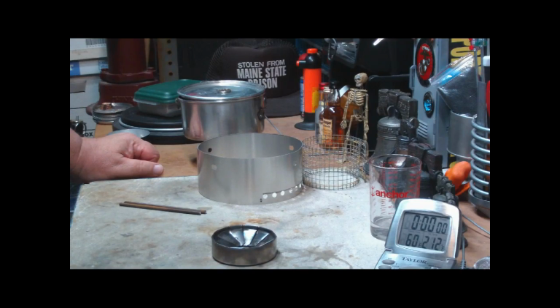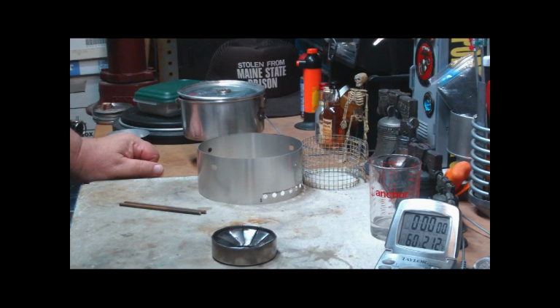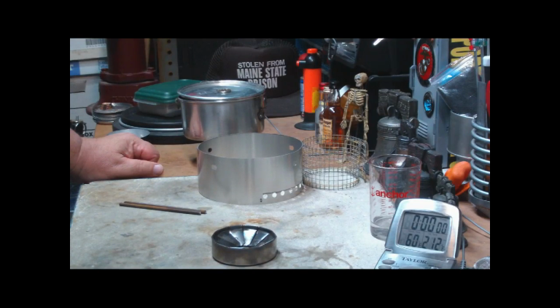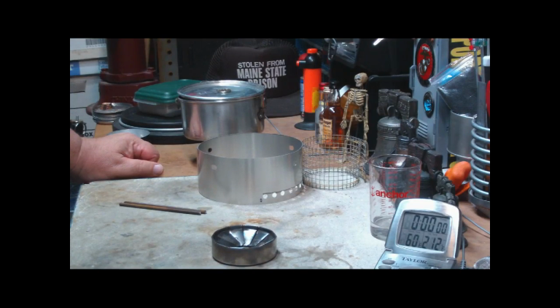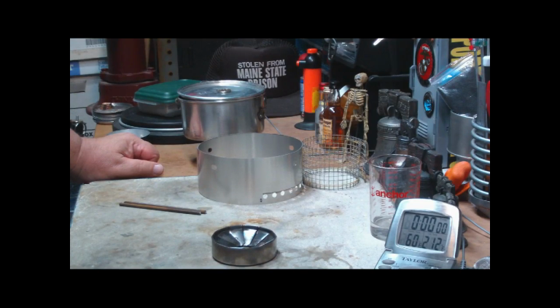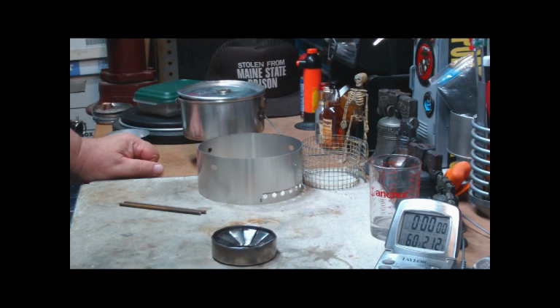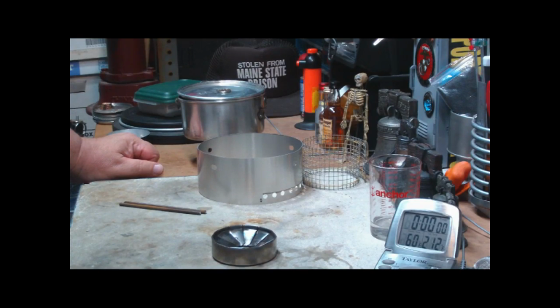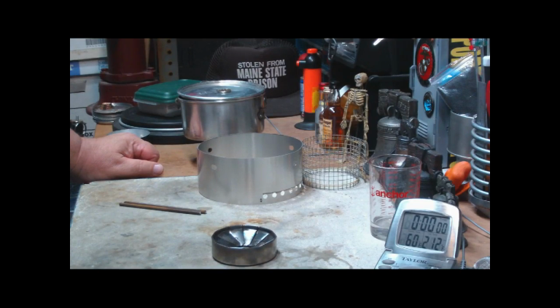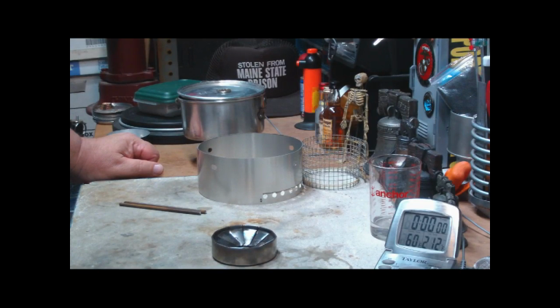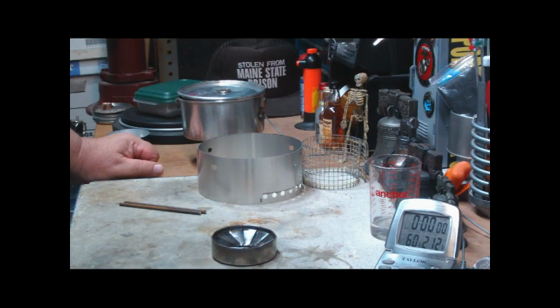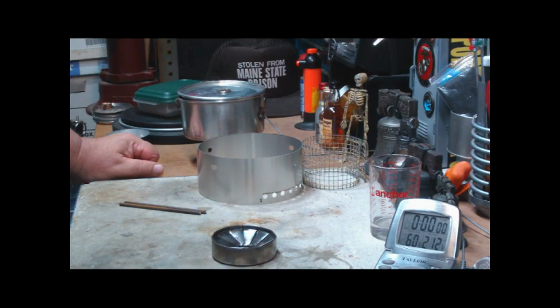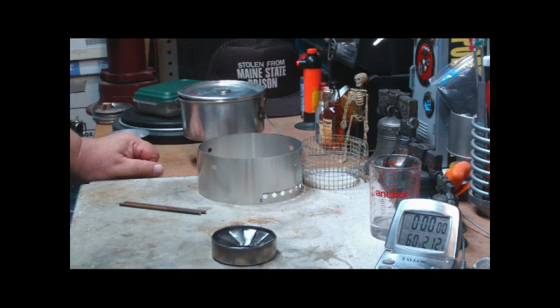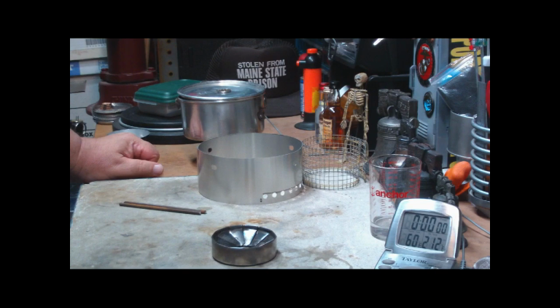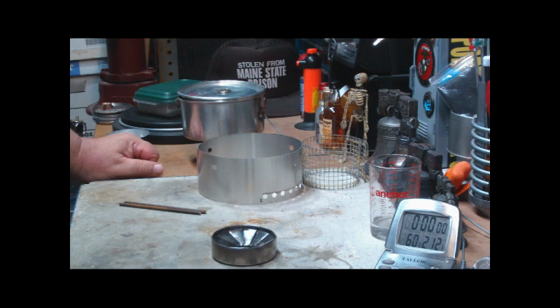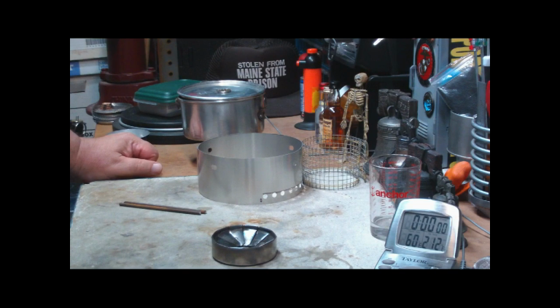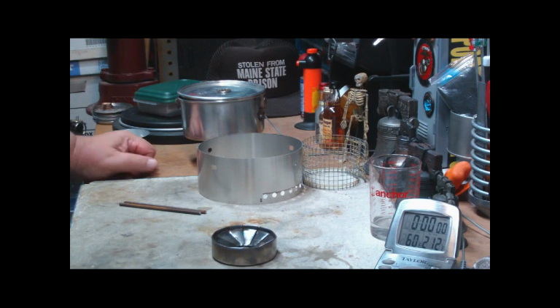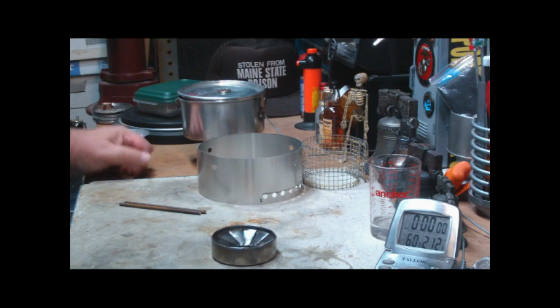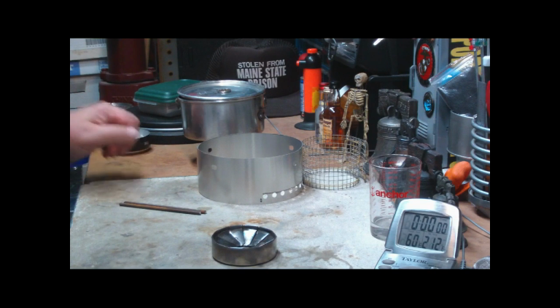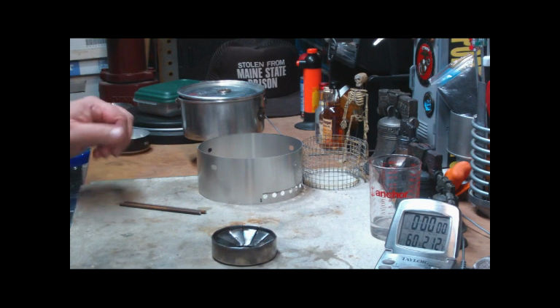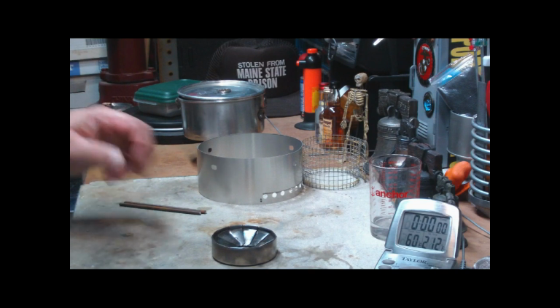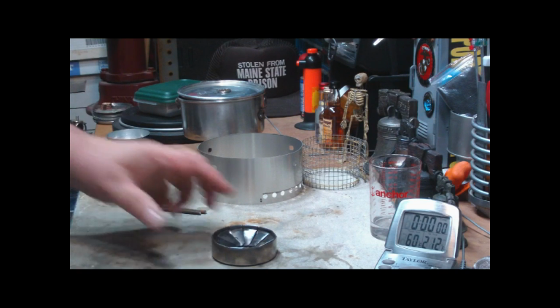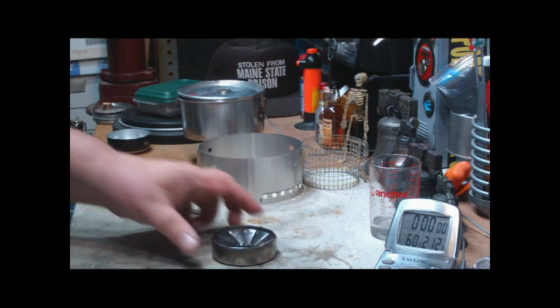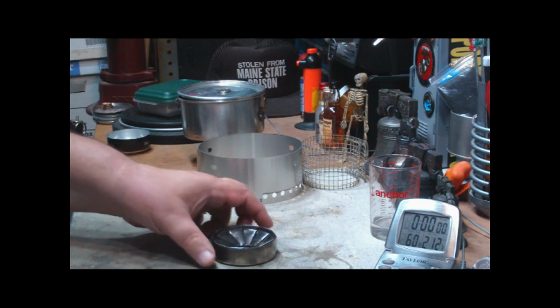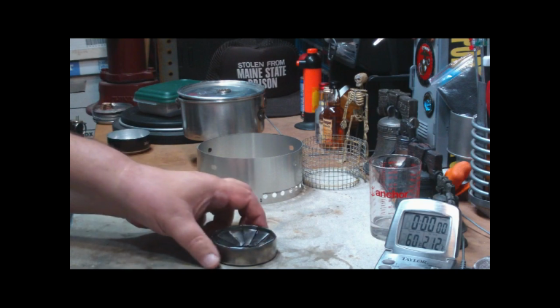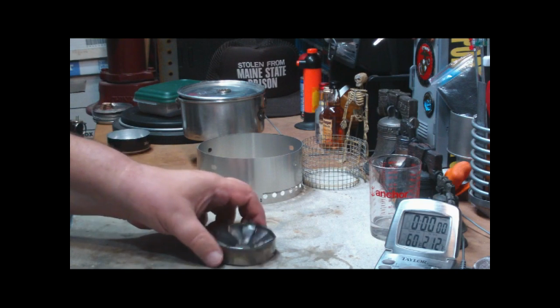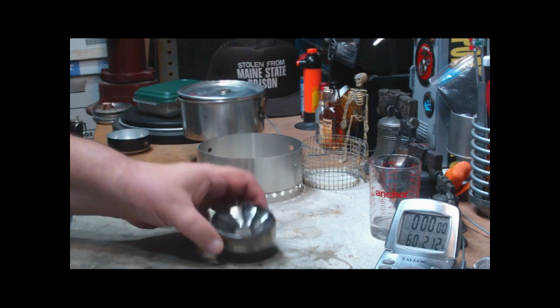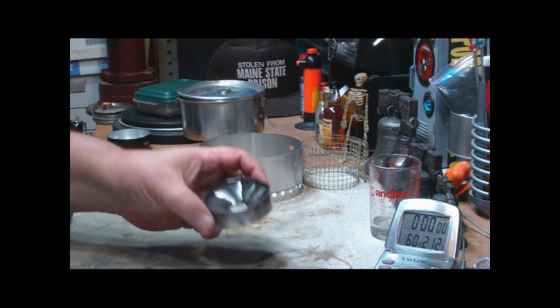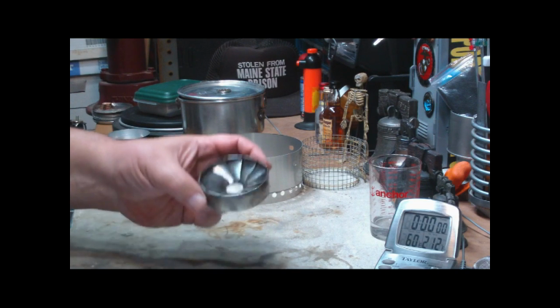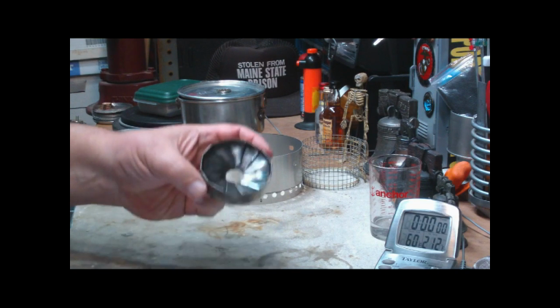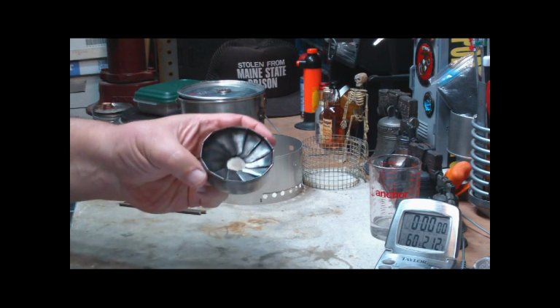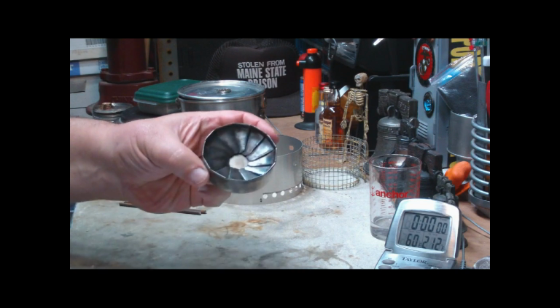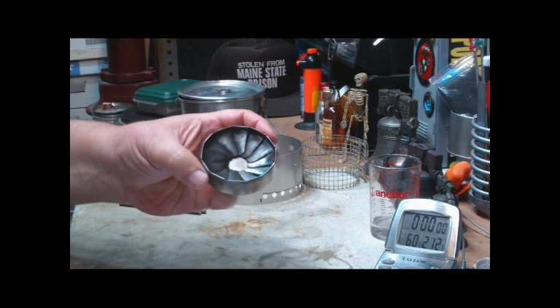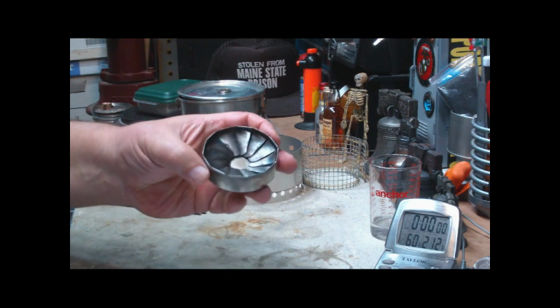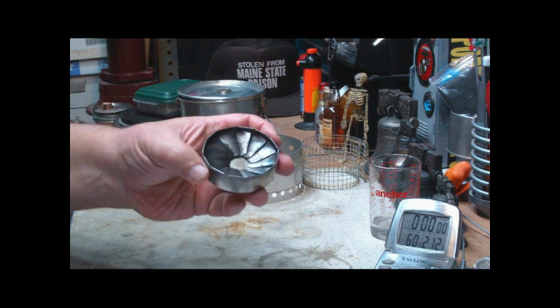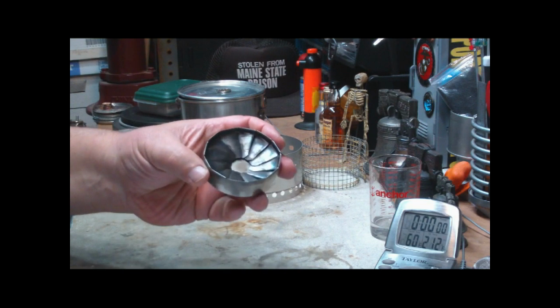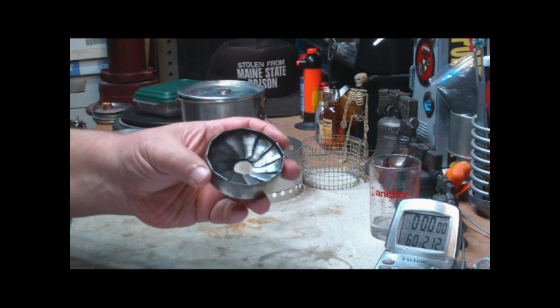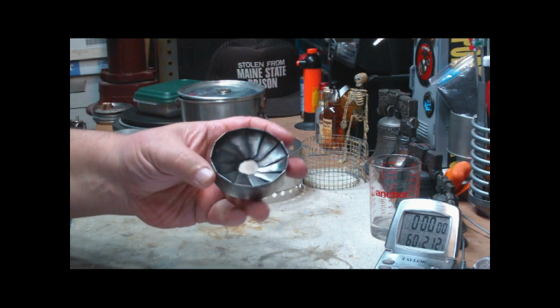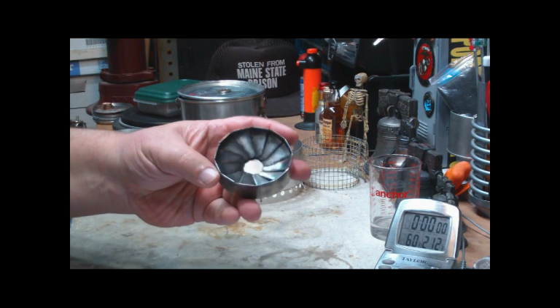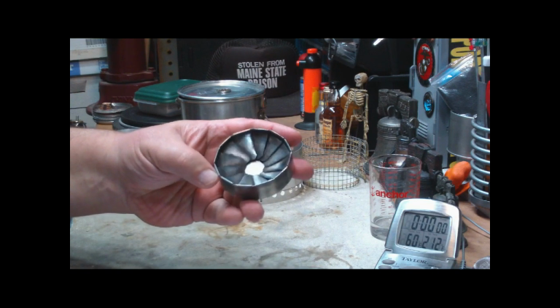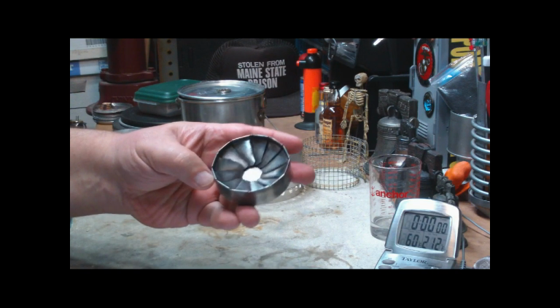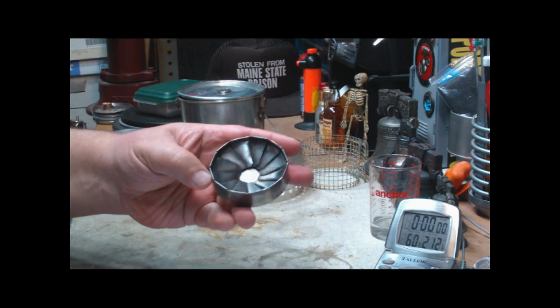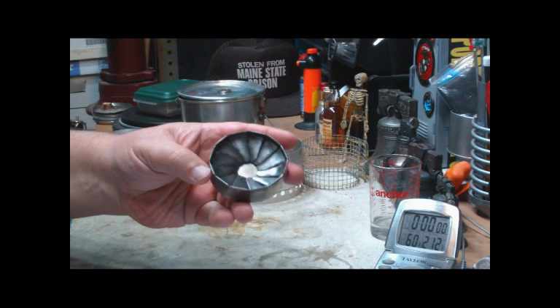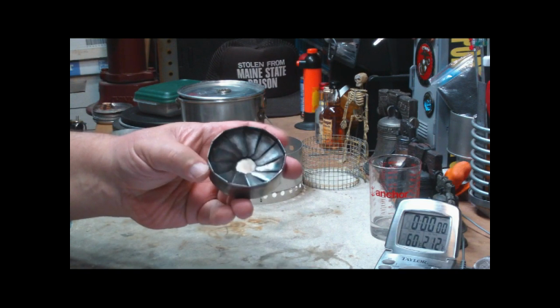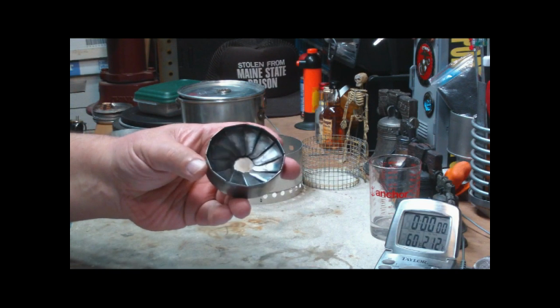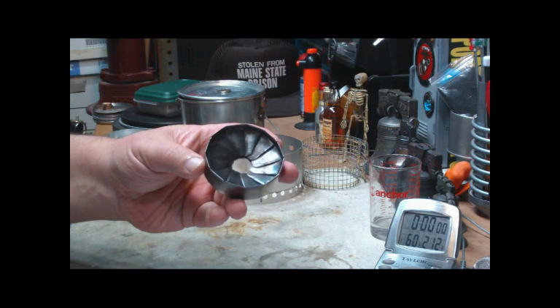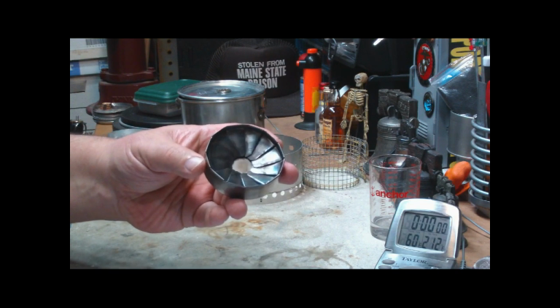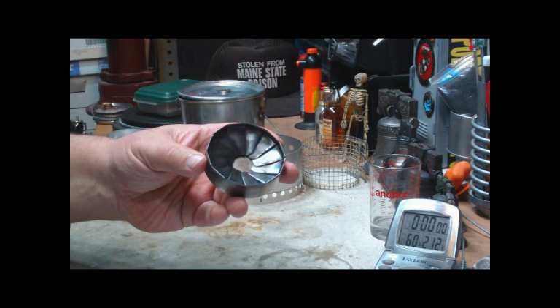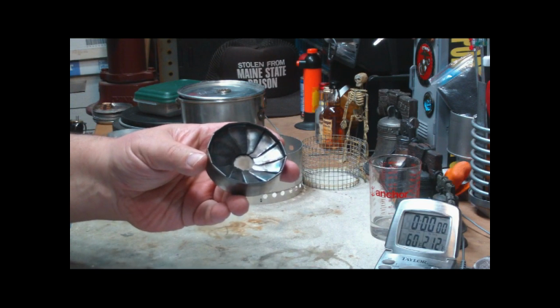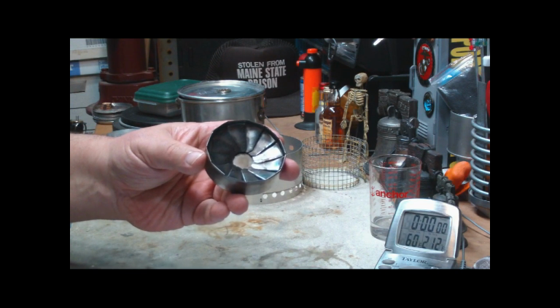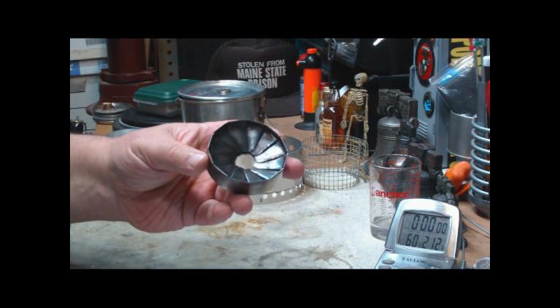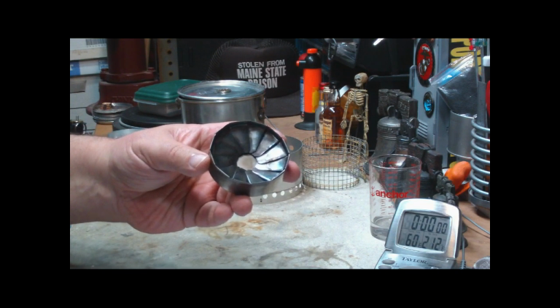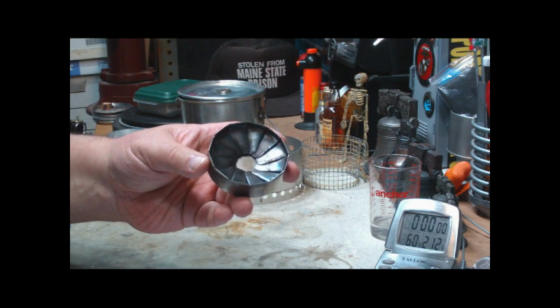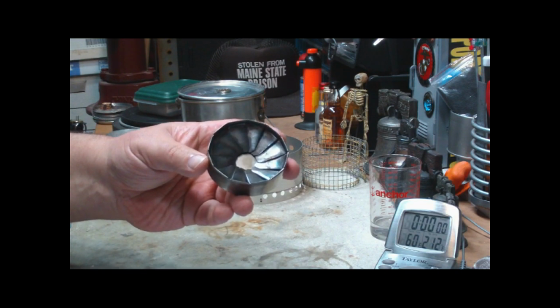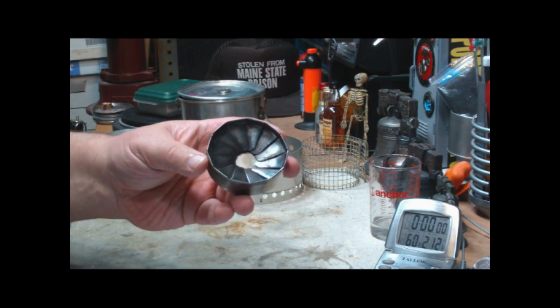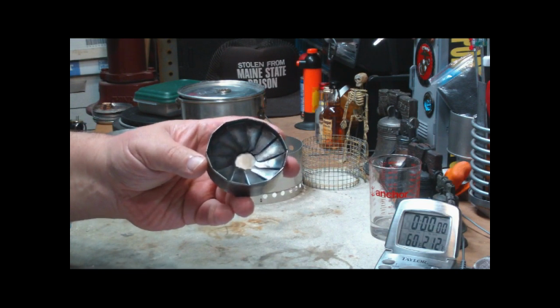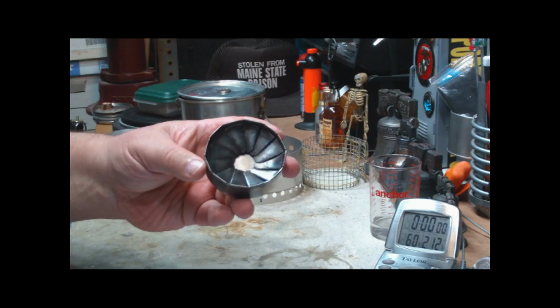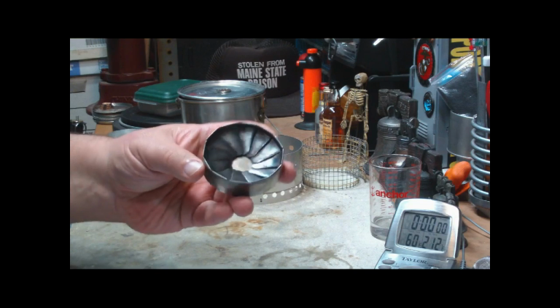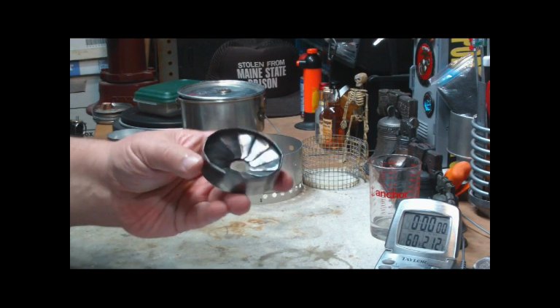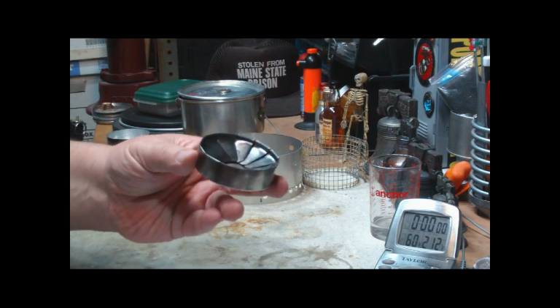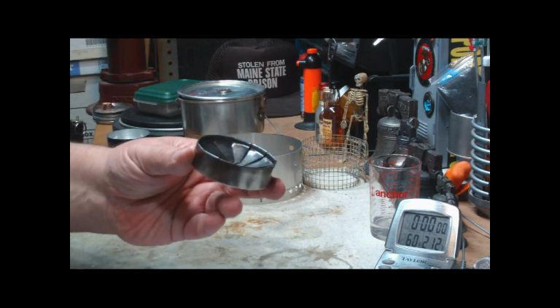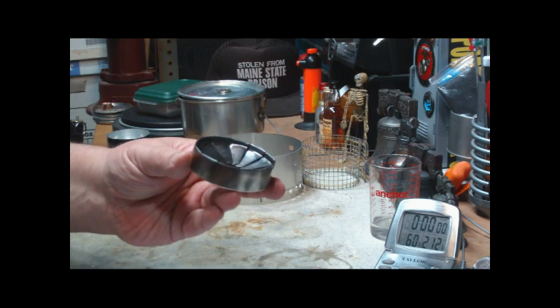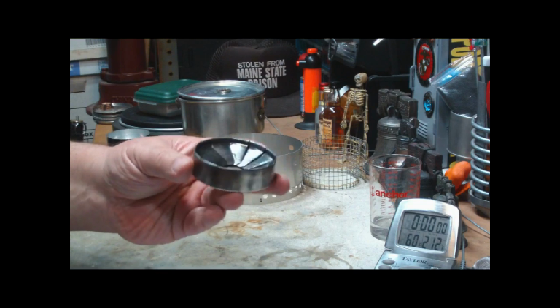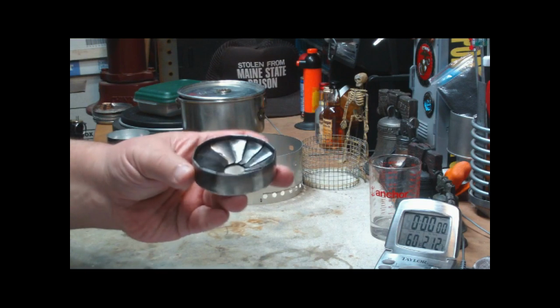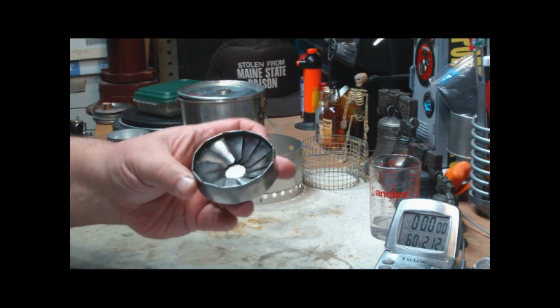Hi, Hiram here. Yesterday I did a boil test, the first boil test on this Flat Cat Gear standard stove.